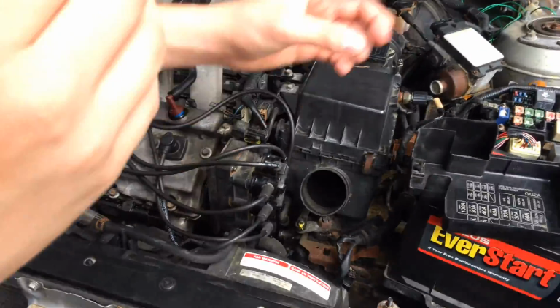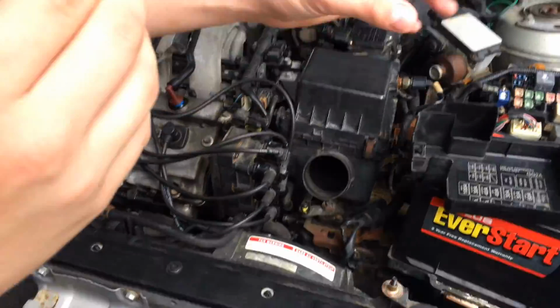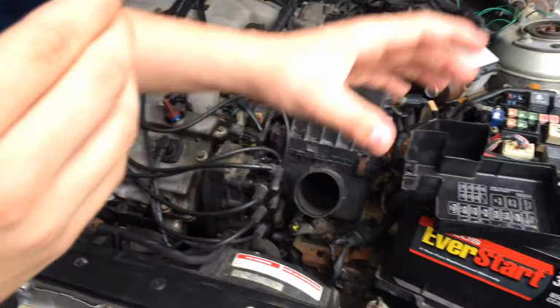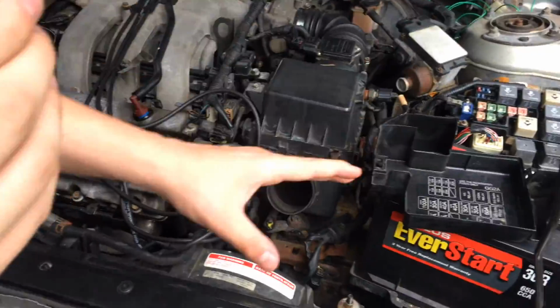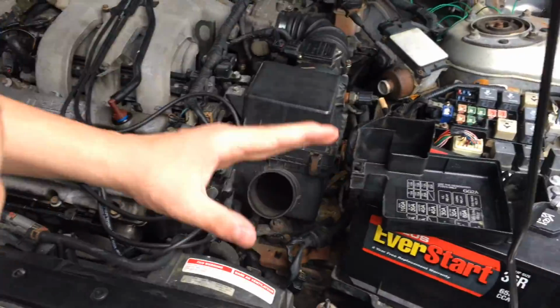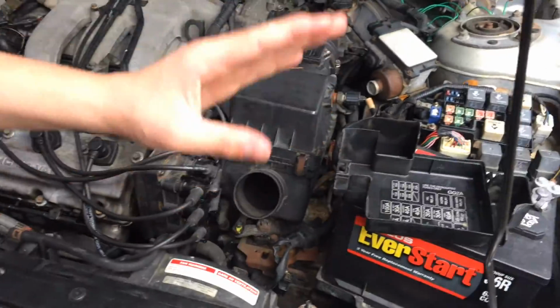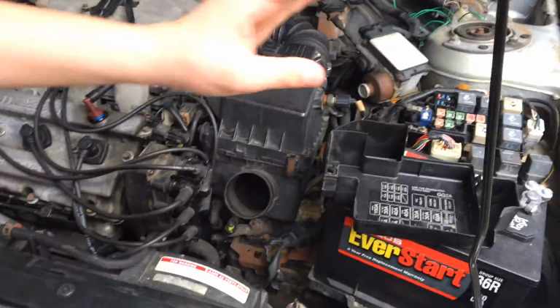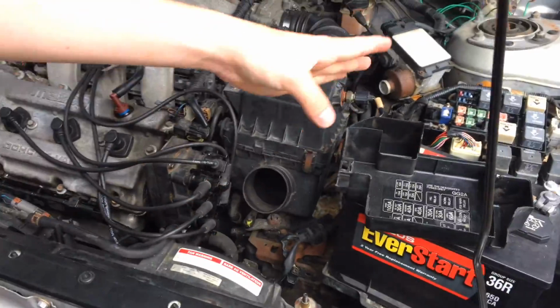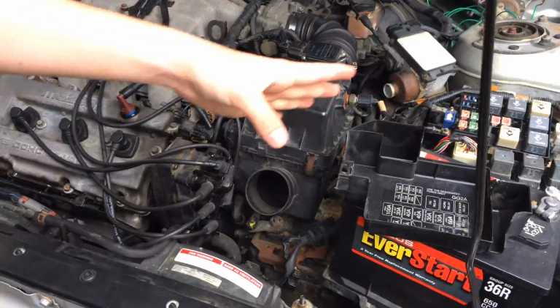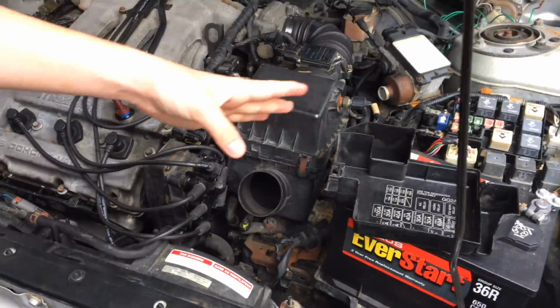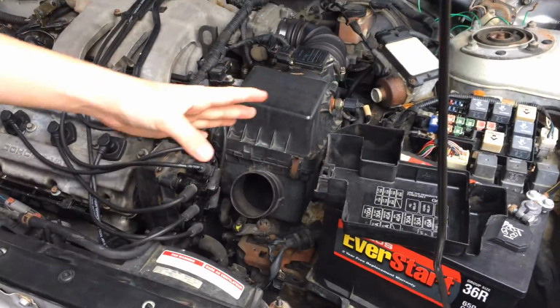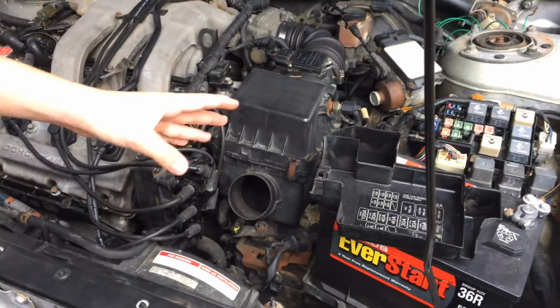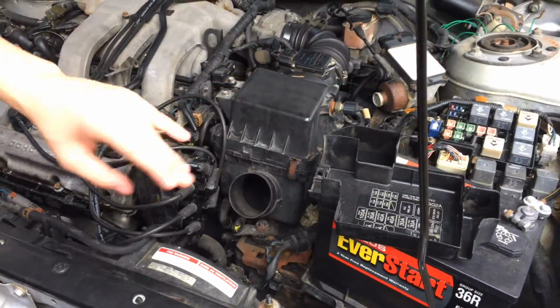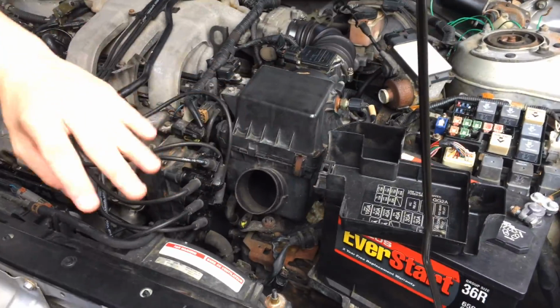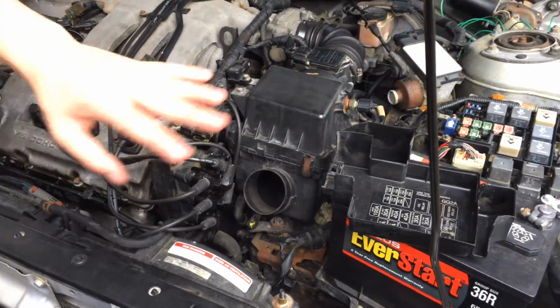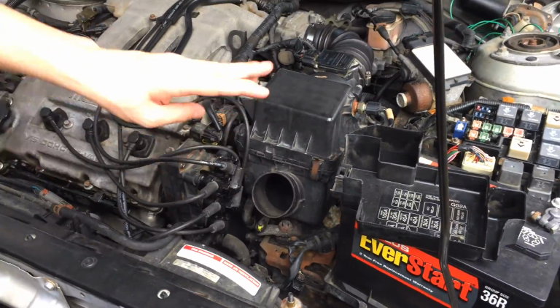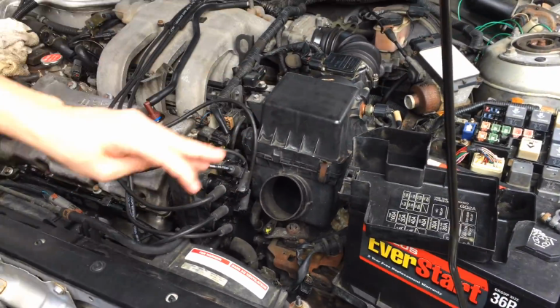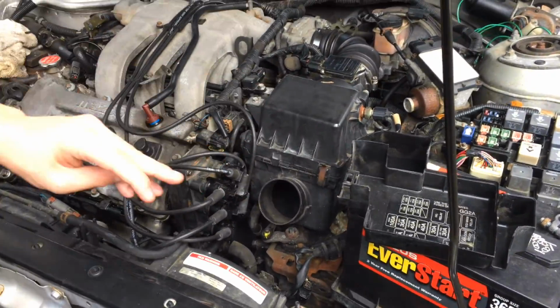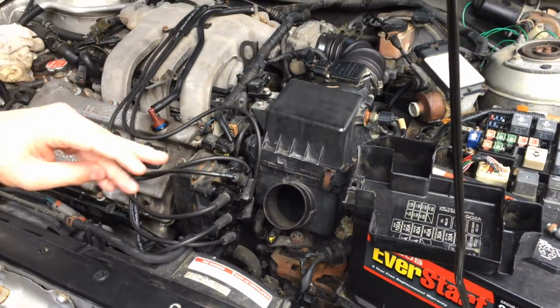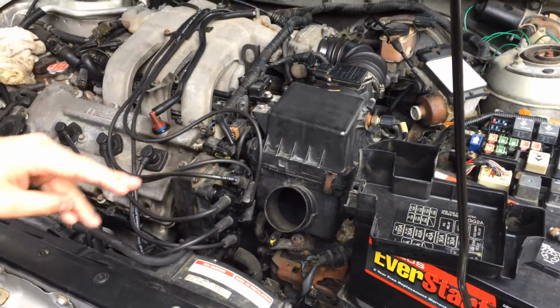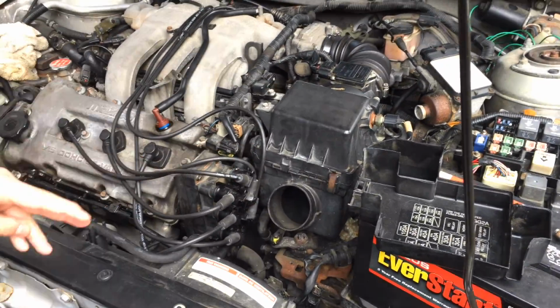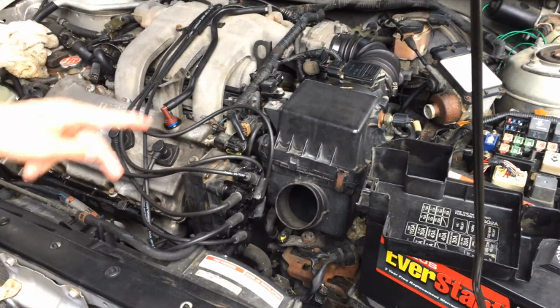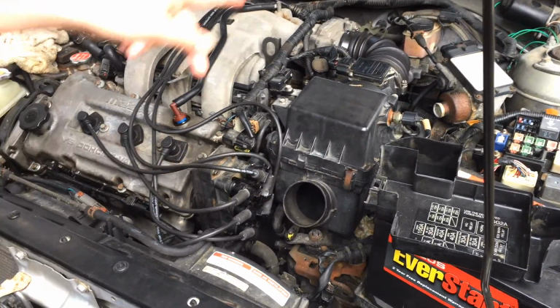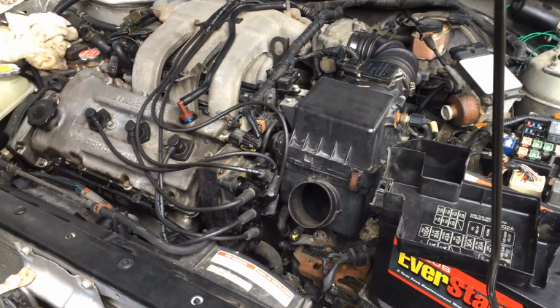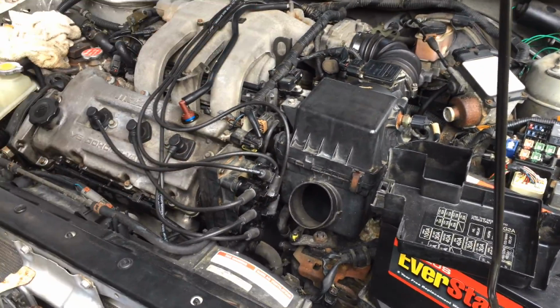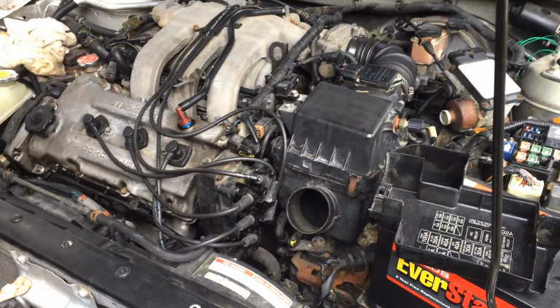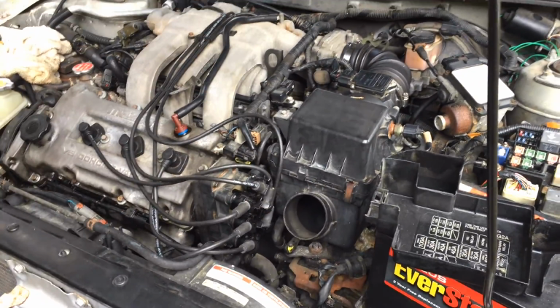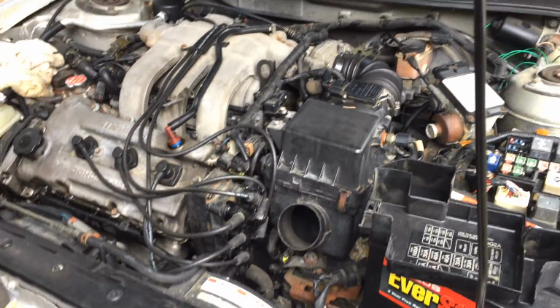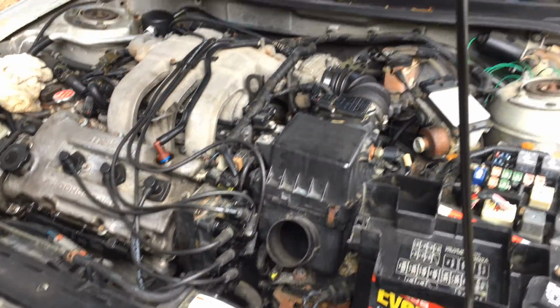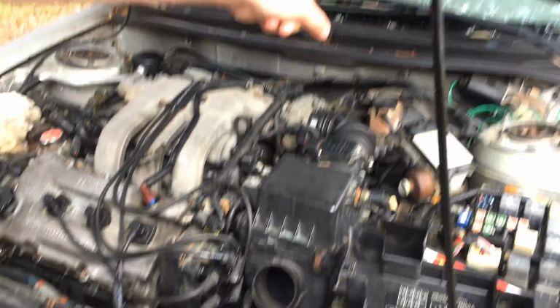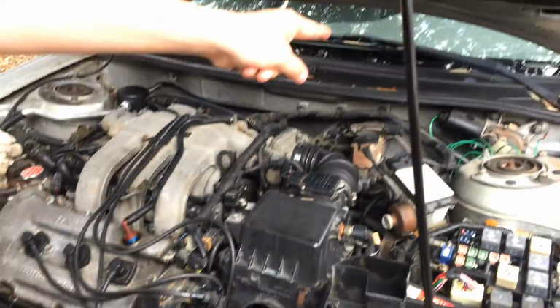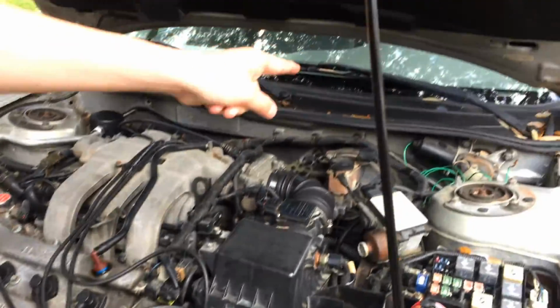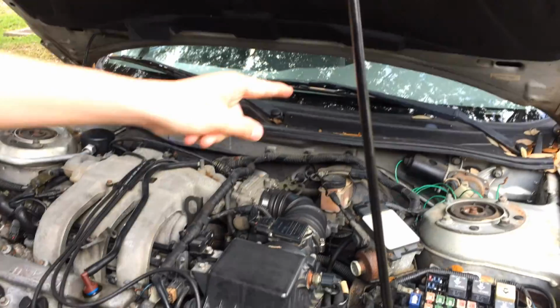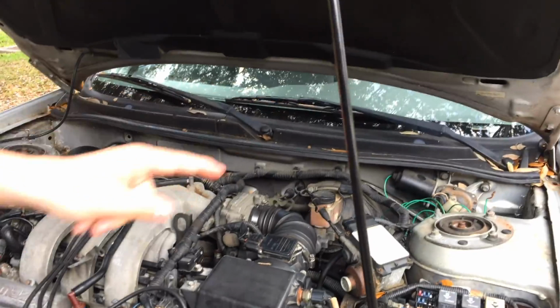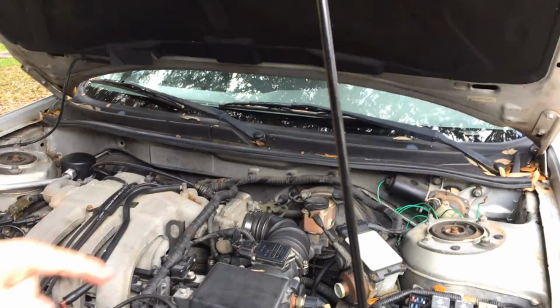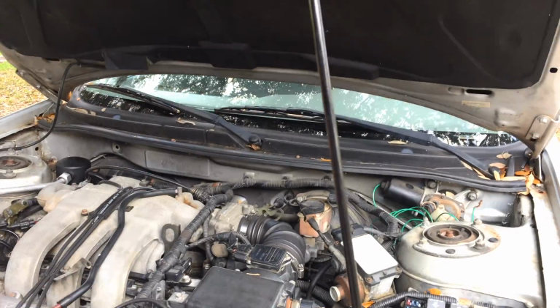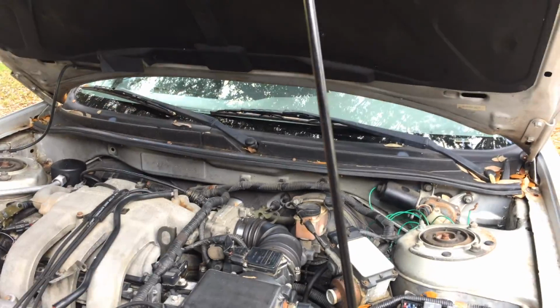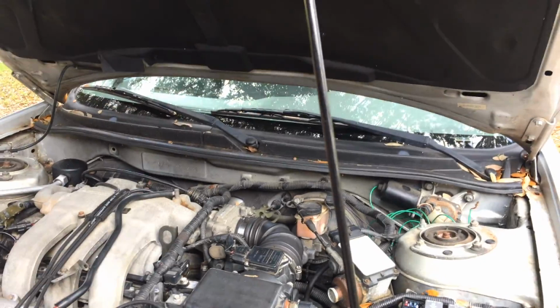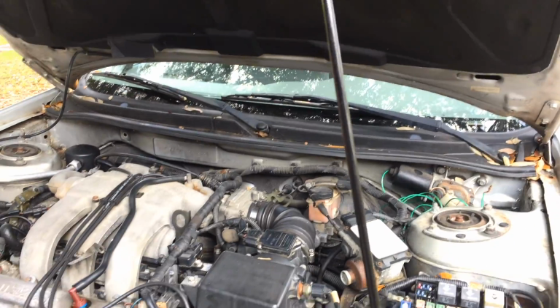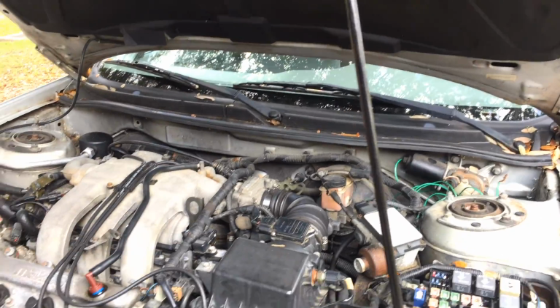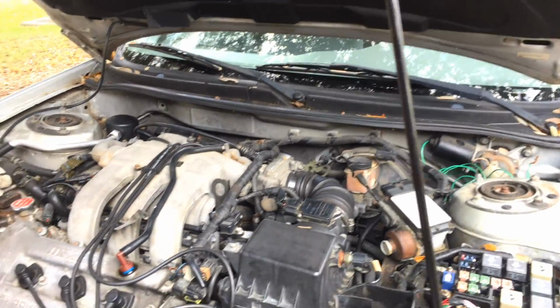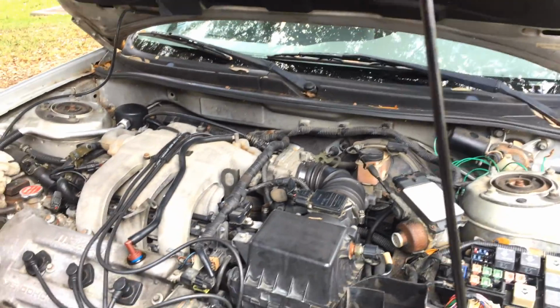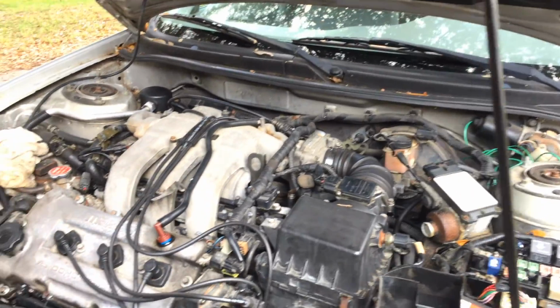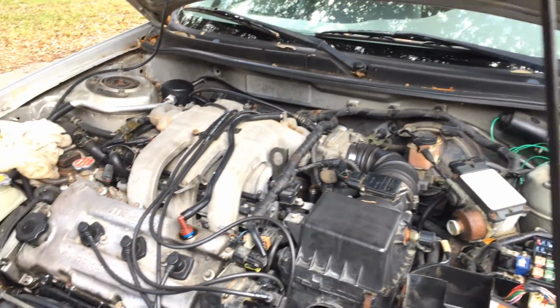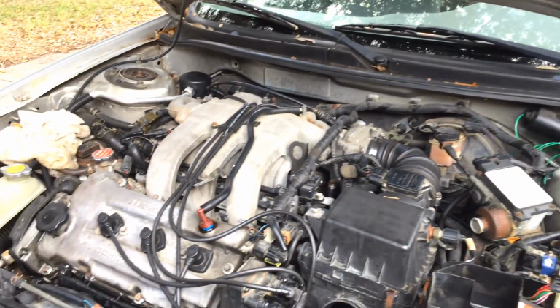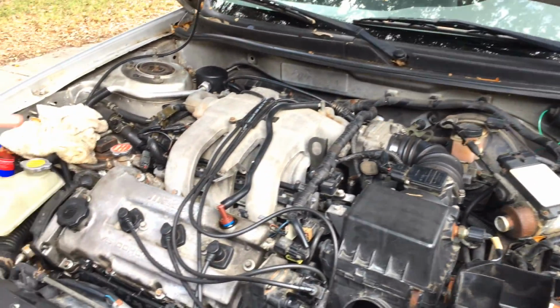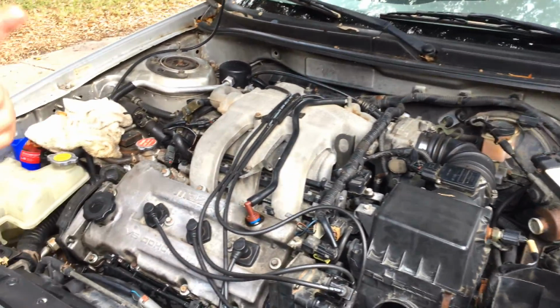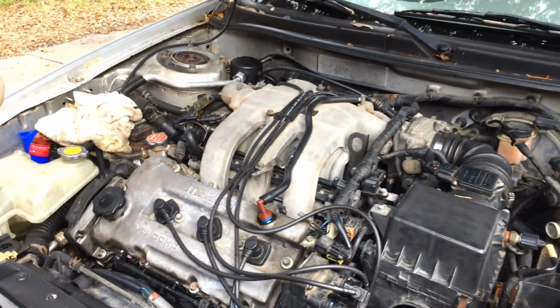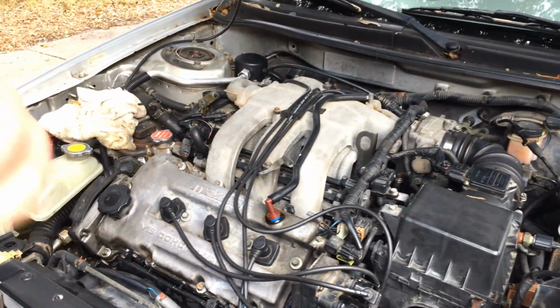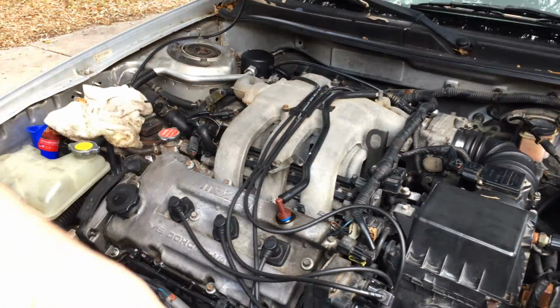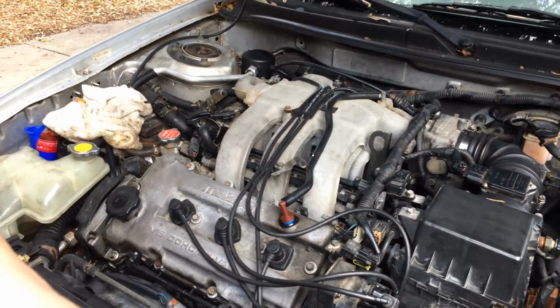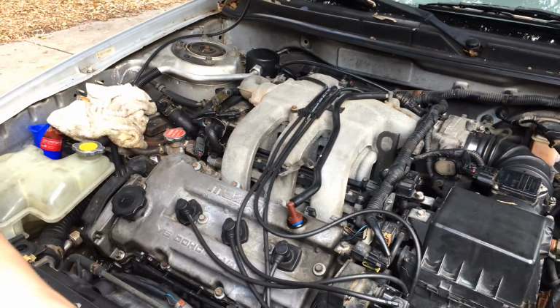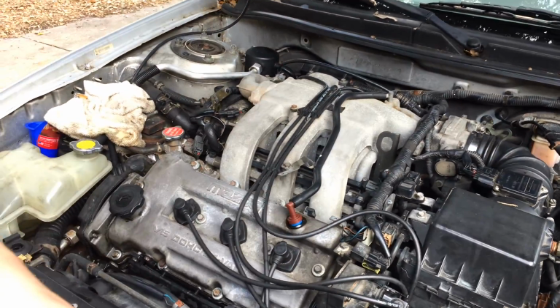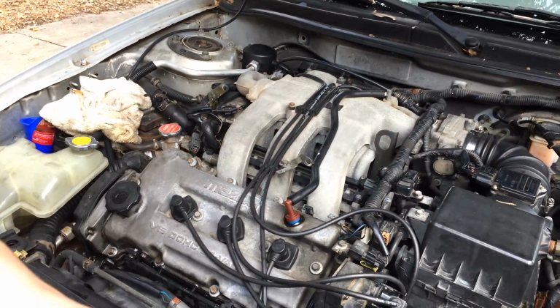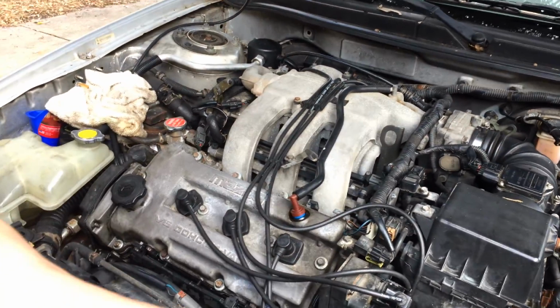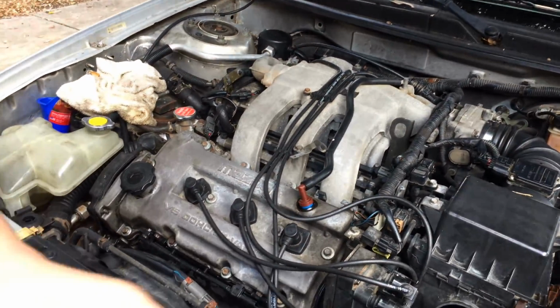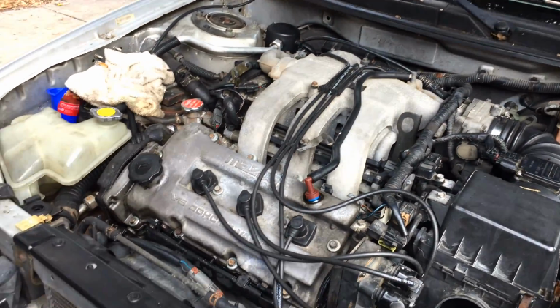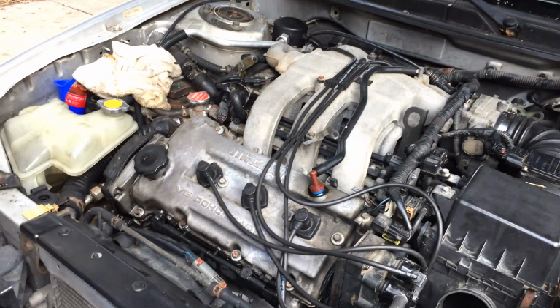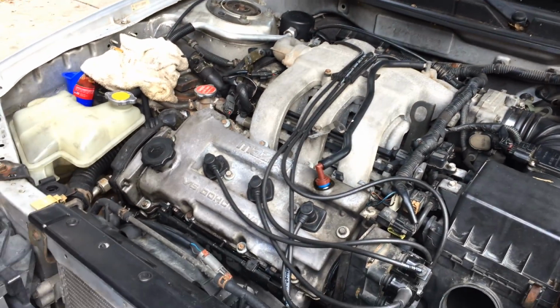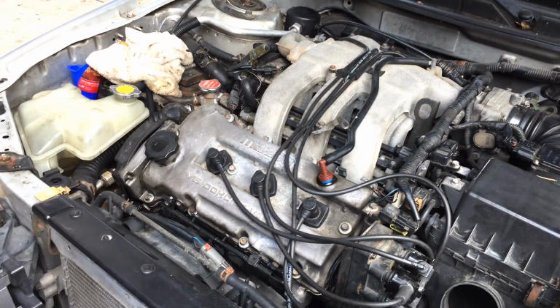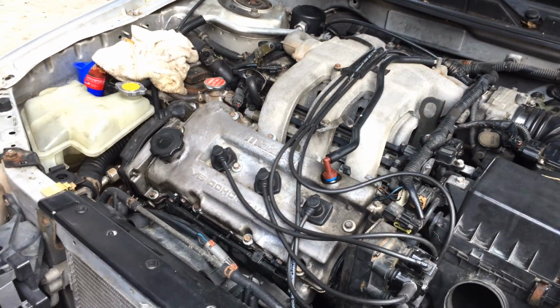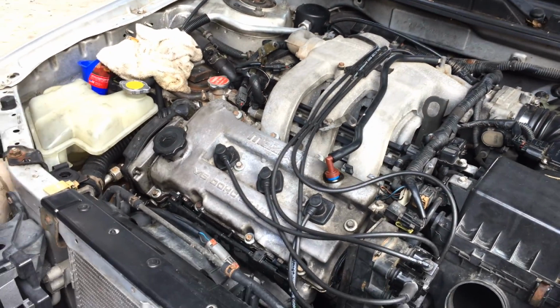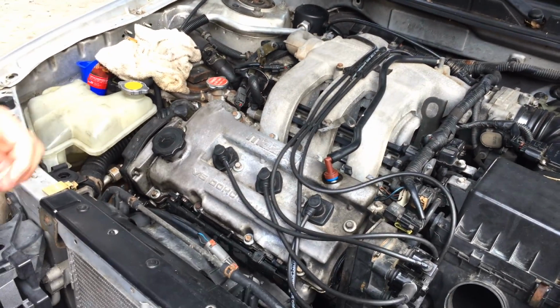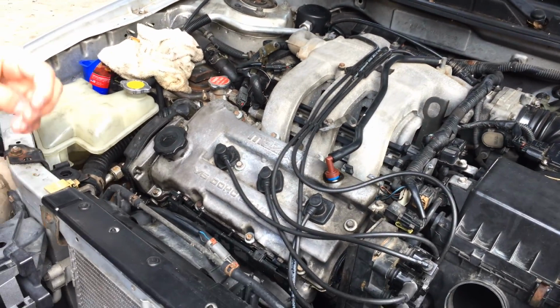So I would definitely check your relays, fuses, all that — even the fuses on the inside of the car — and I'll show you where that is located in just a second.